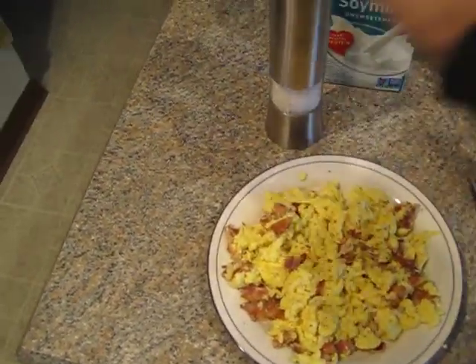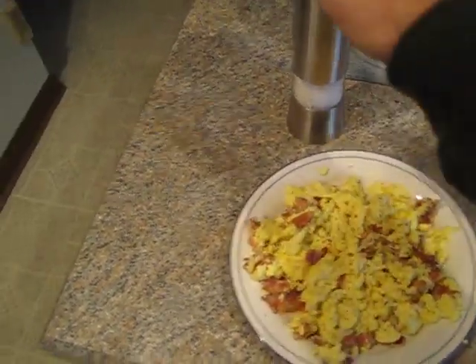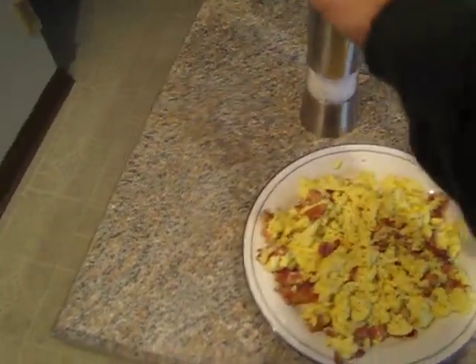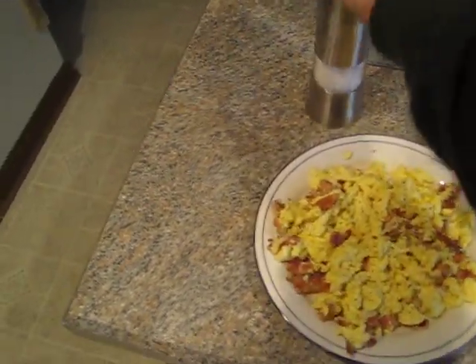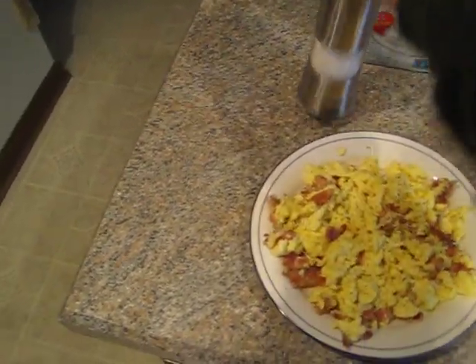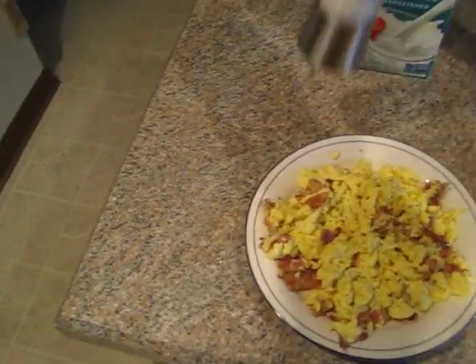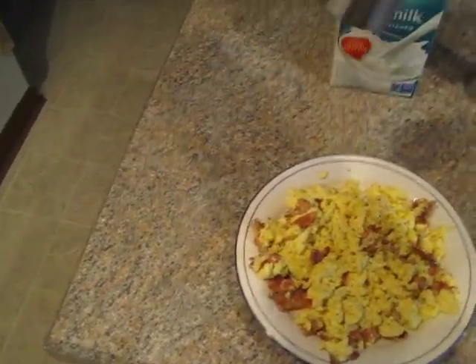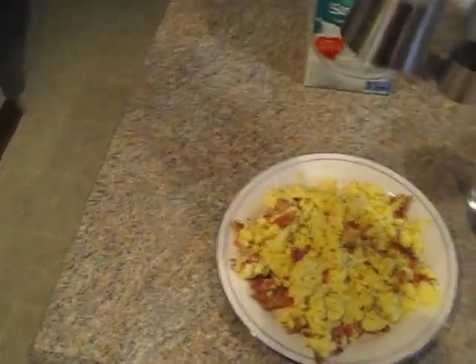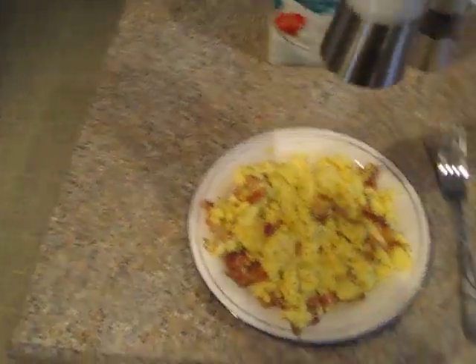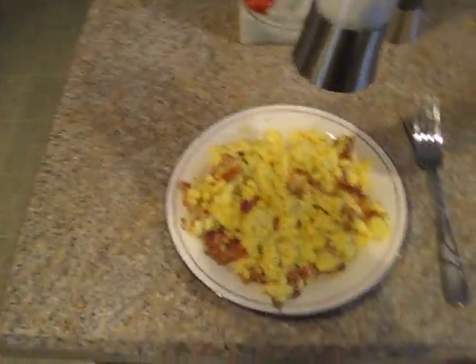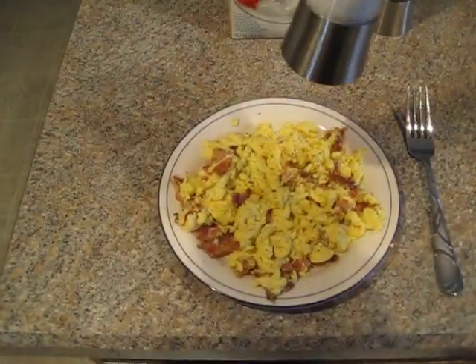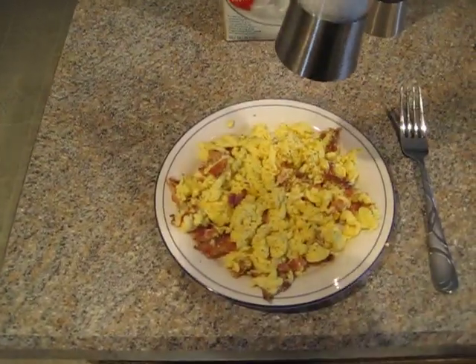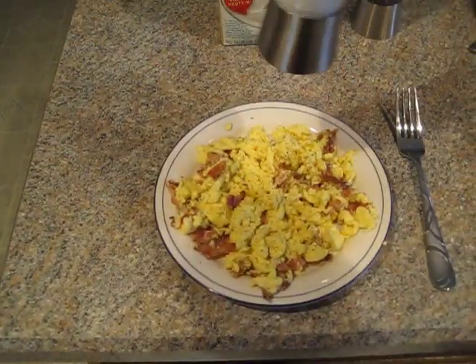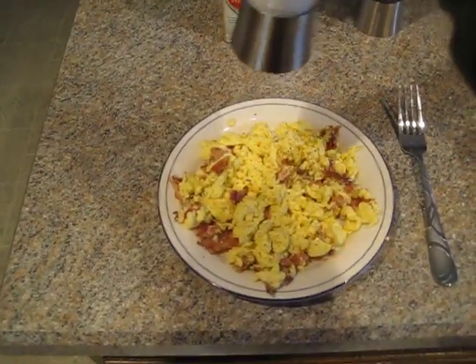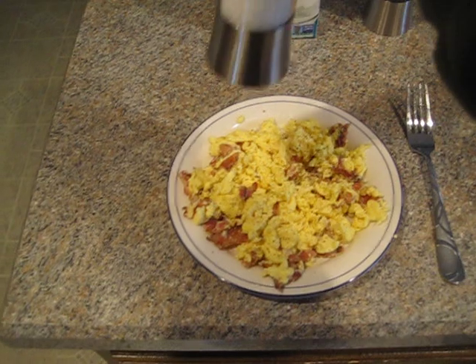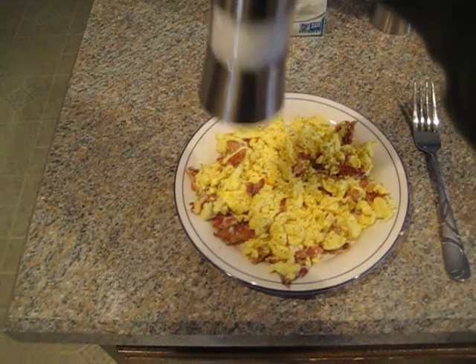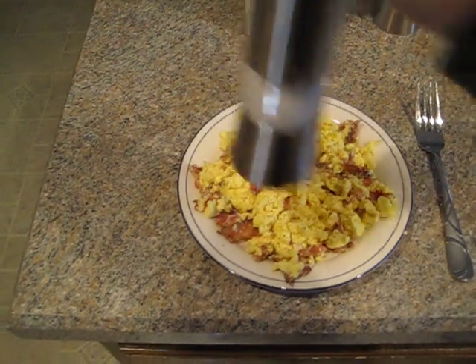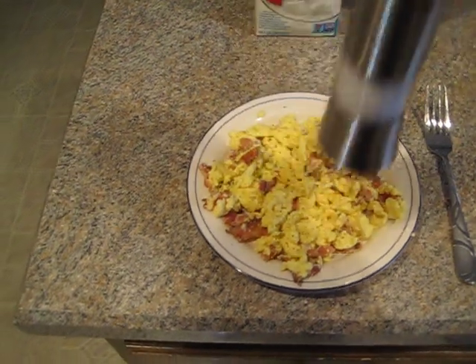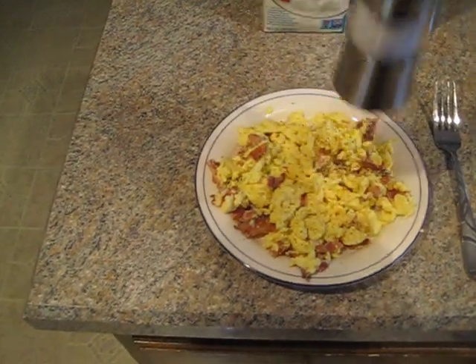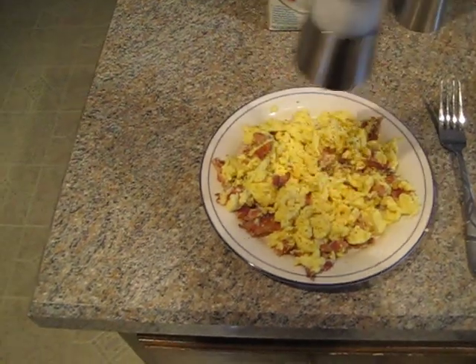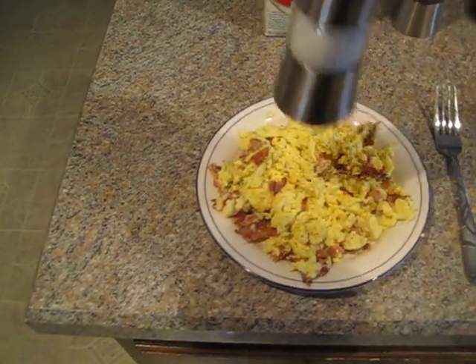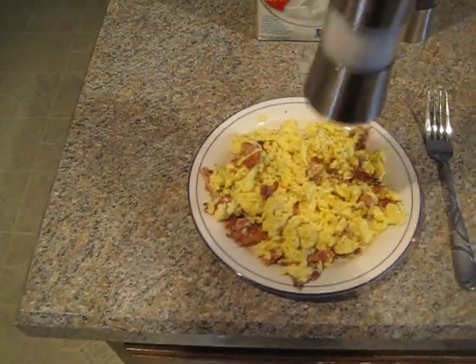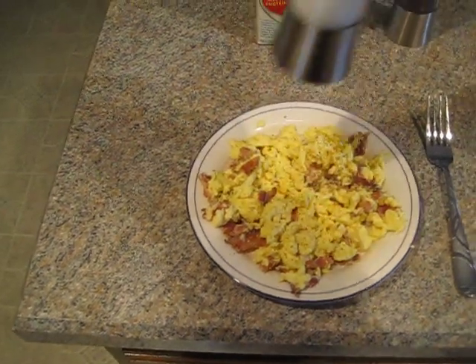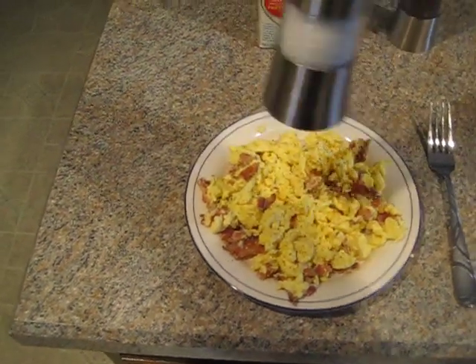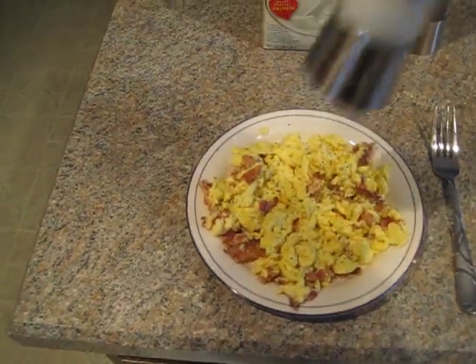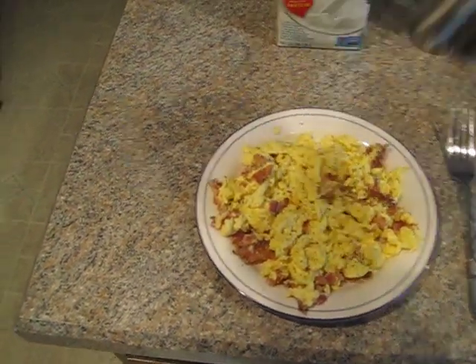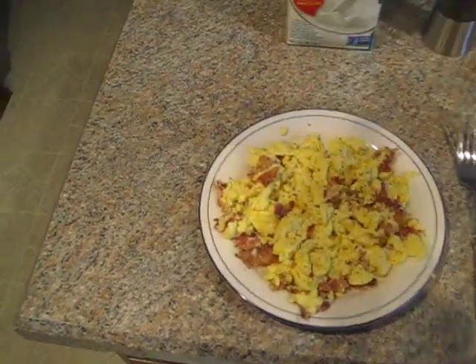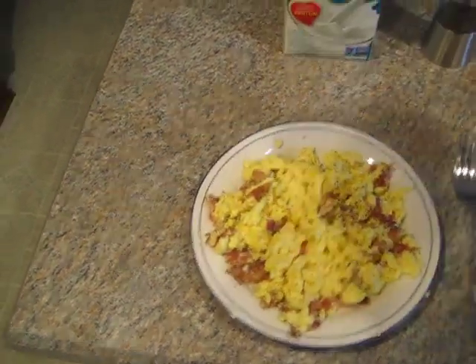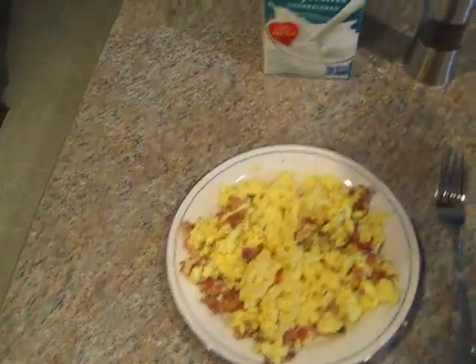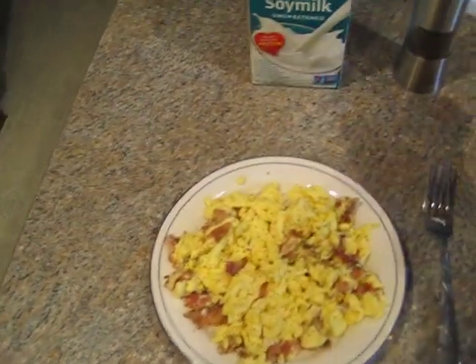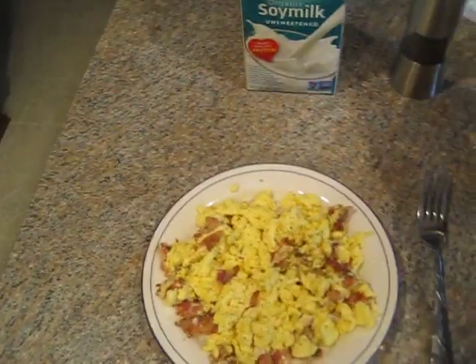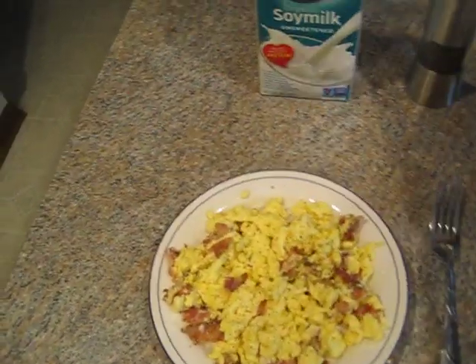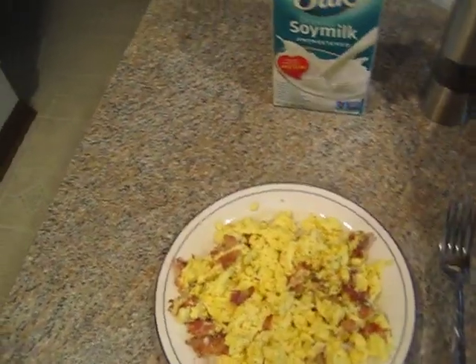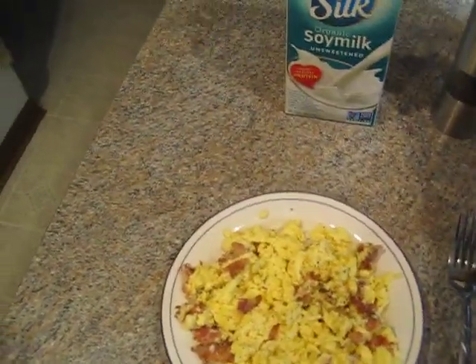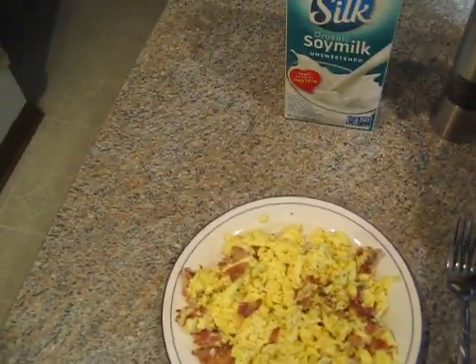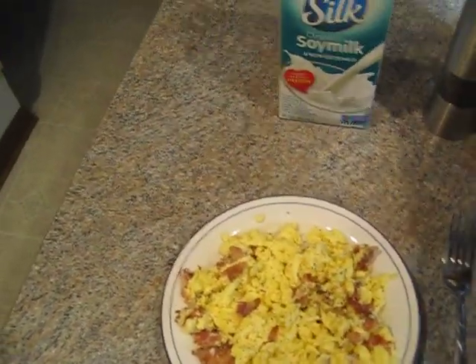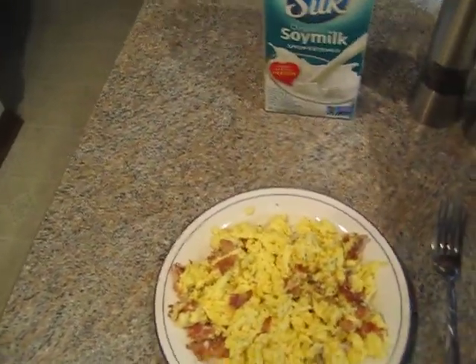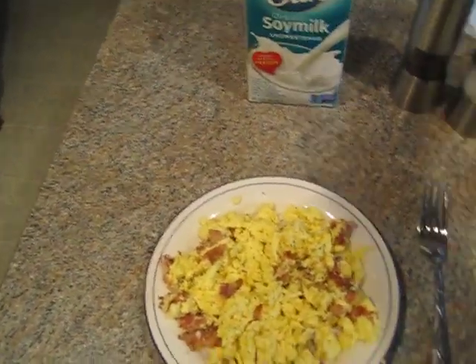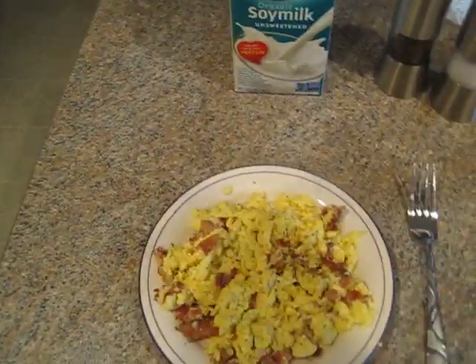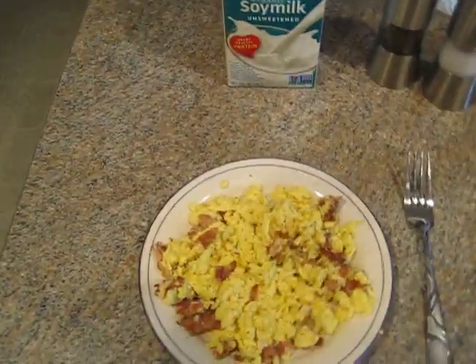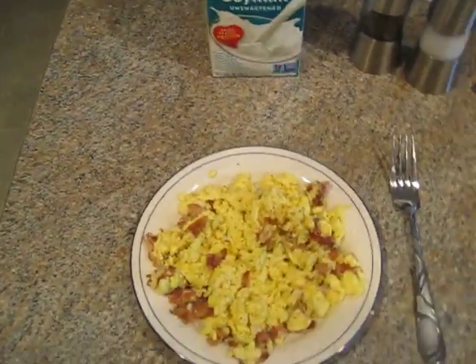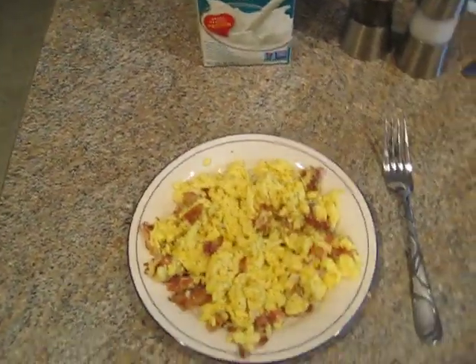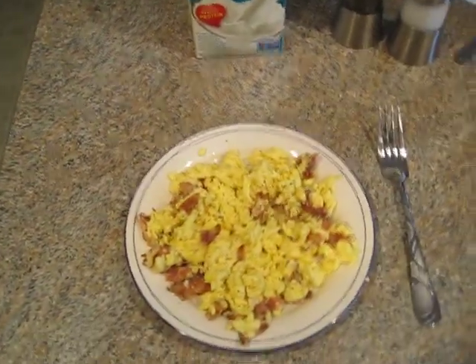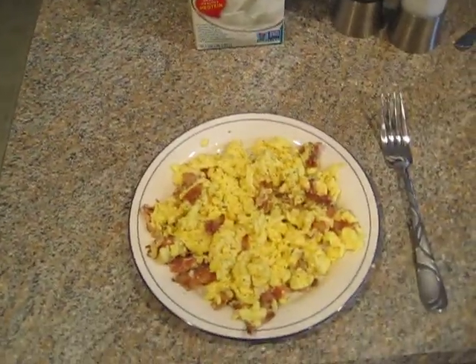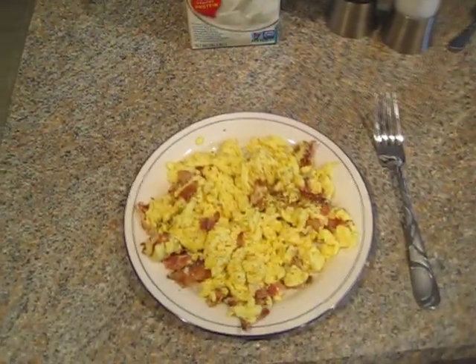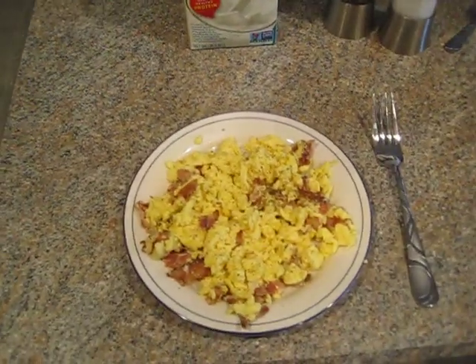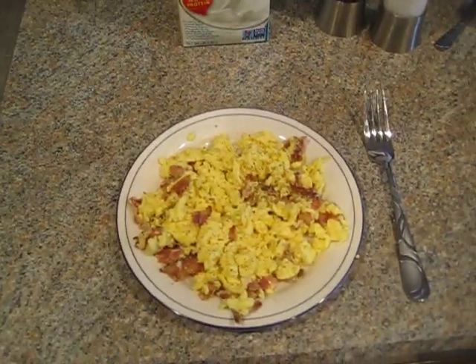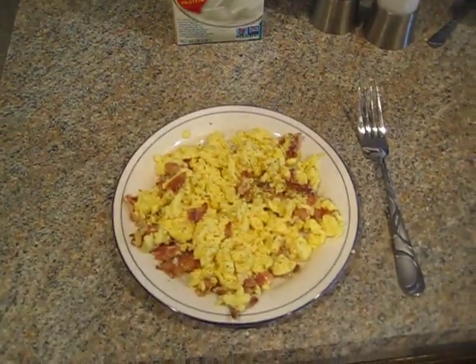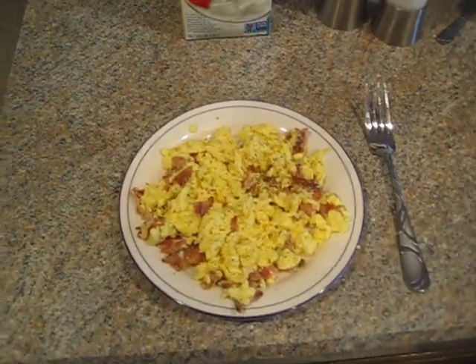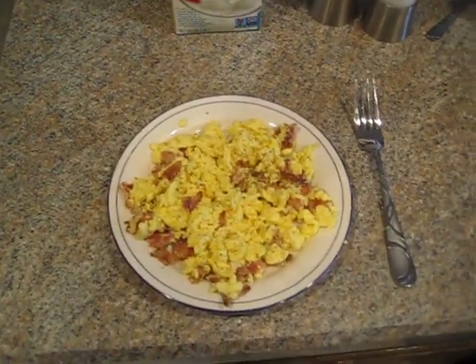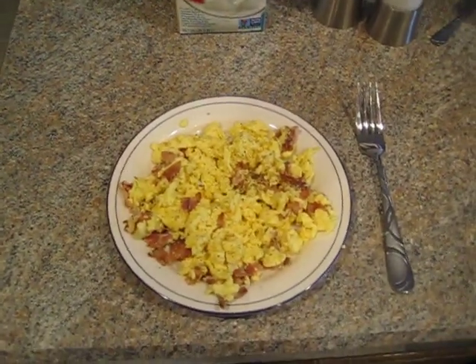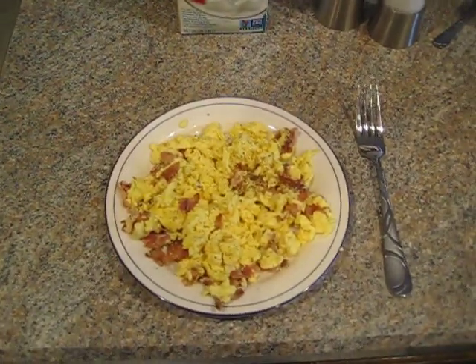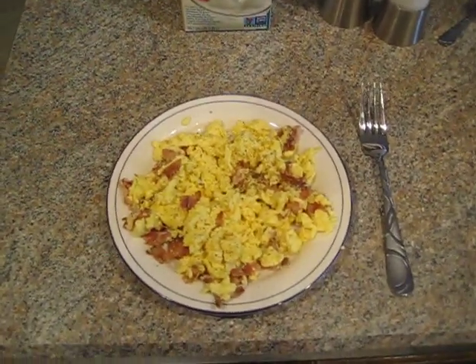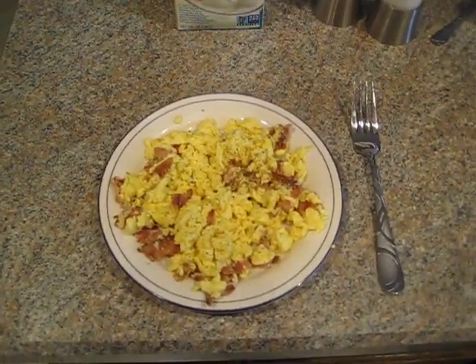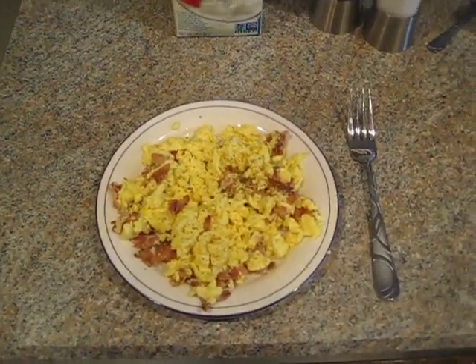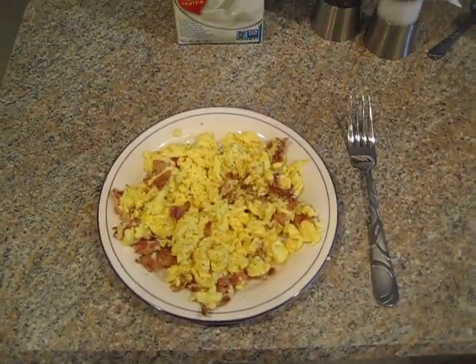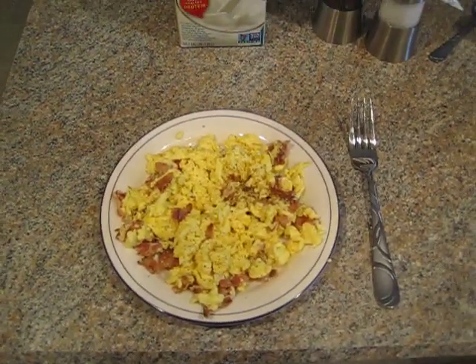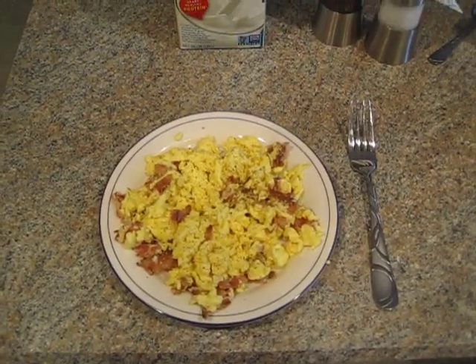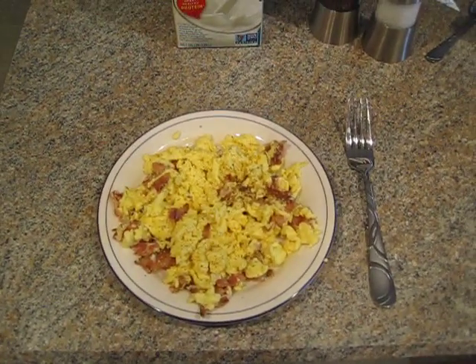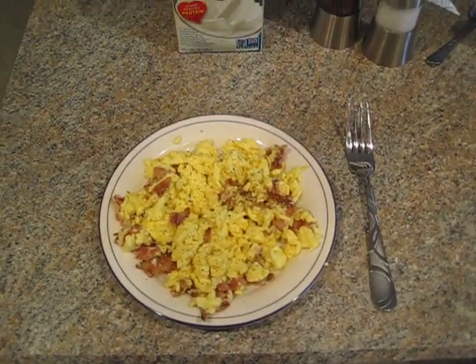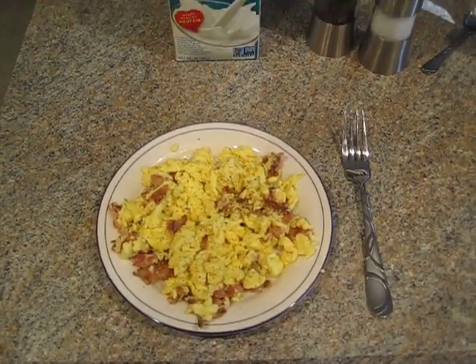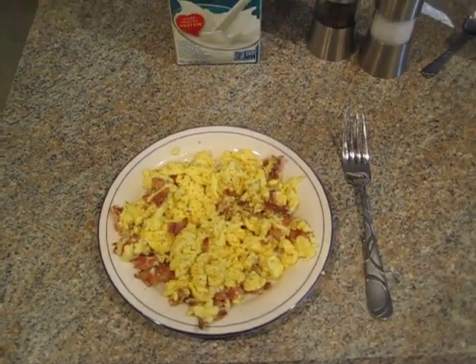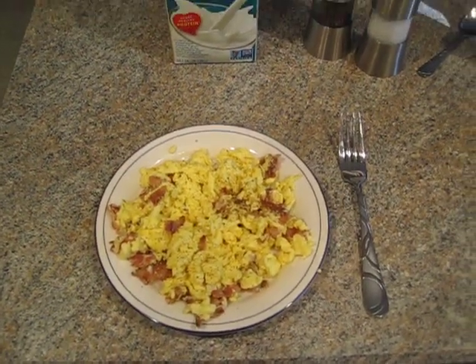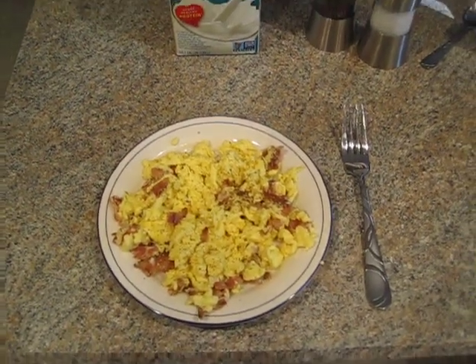And the salt grinder — that goes real fast, so it's a lot of salt. So that's it.